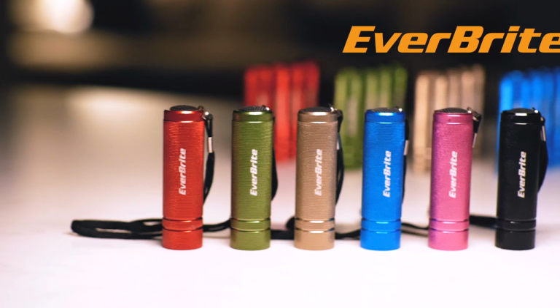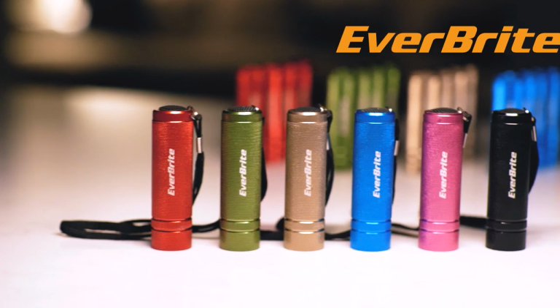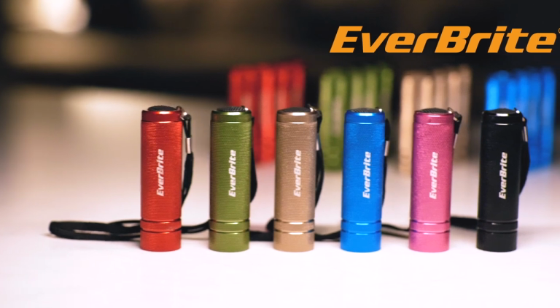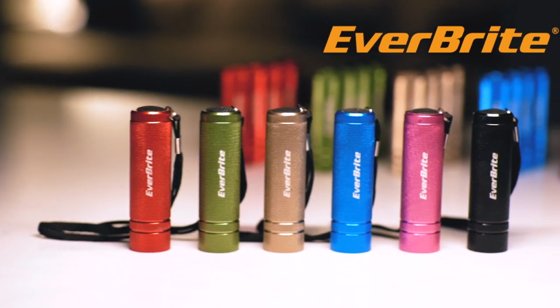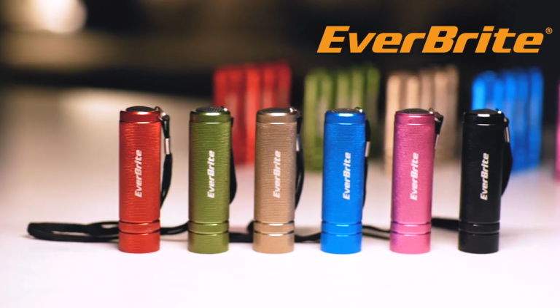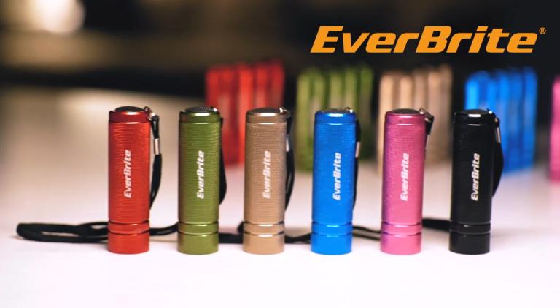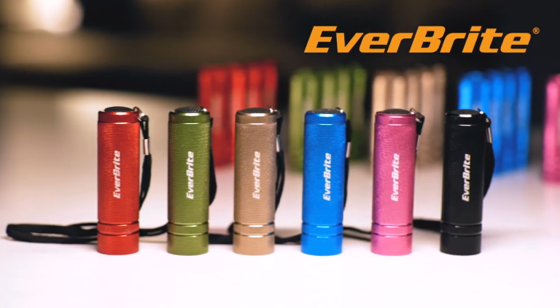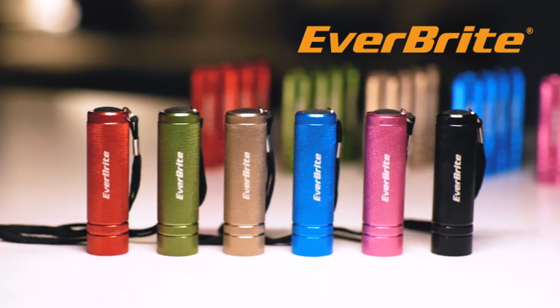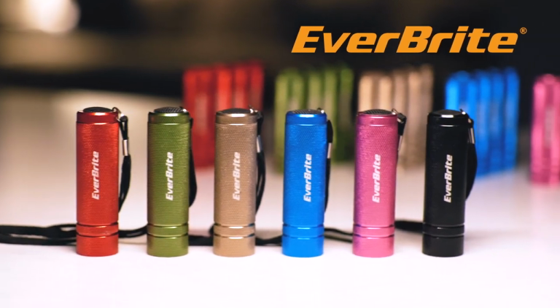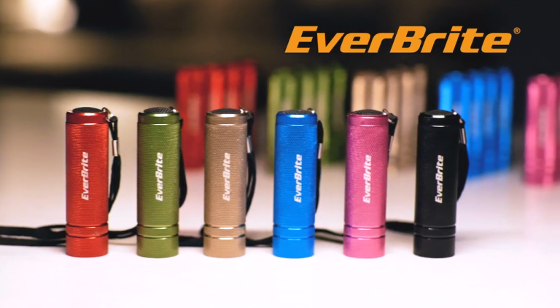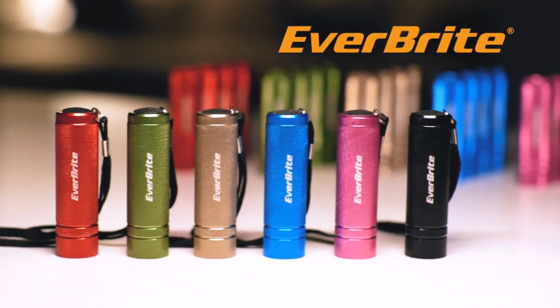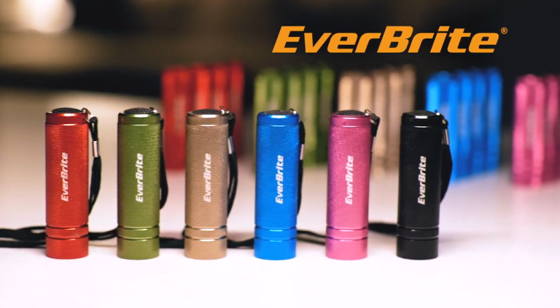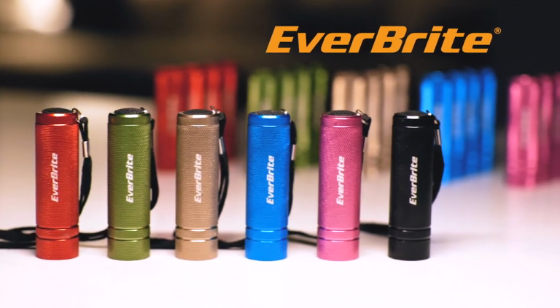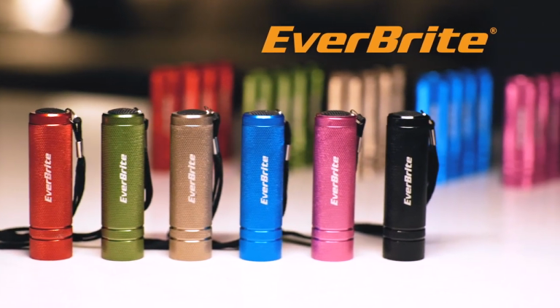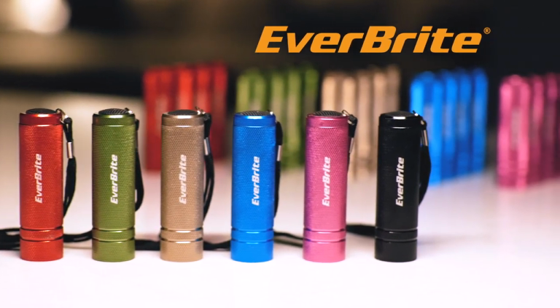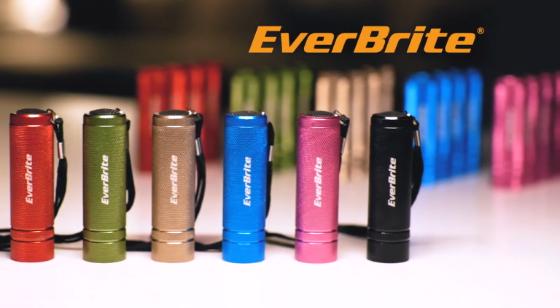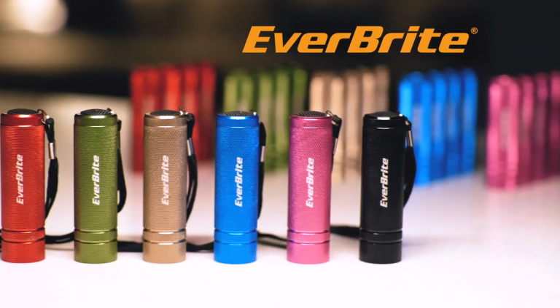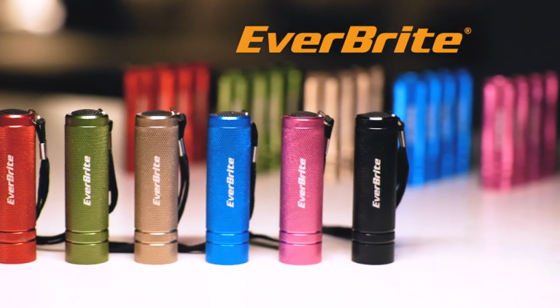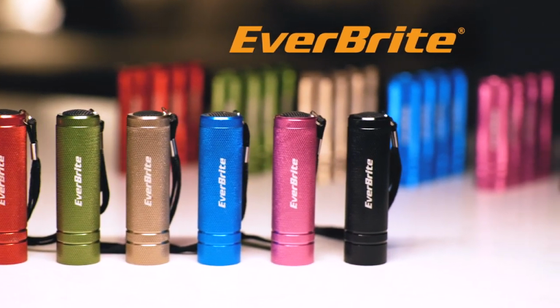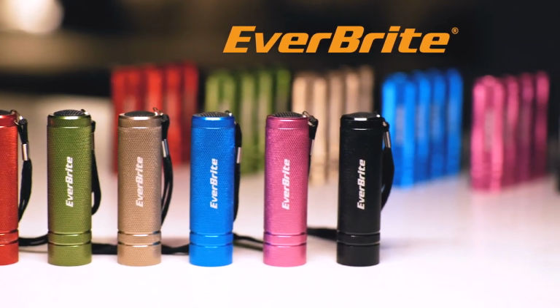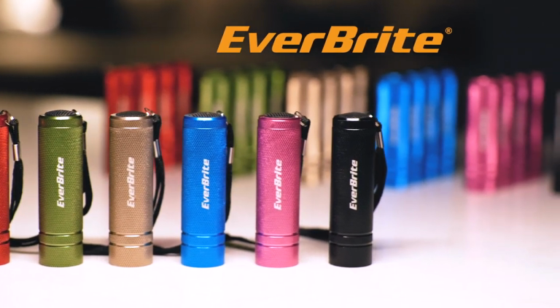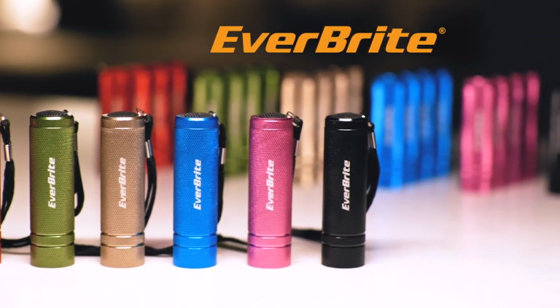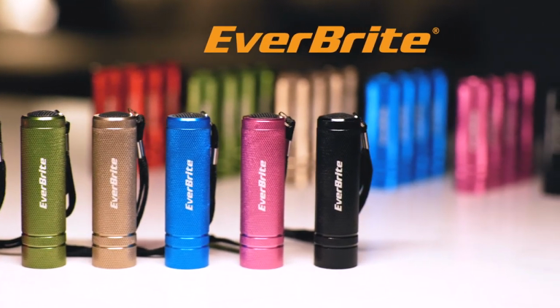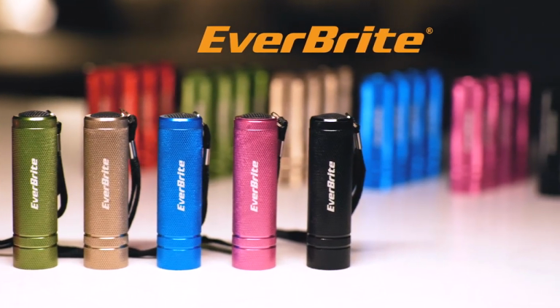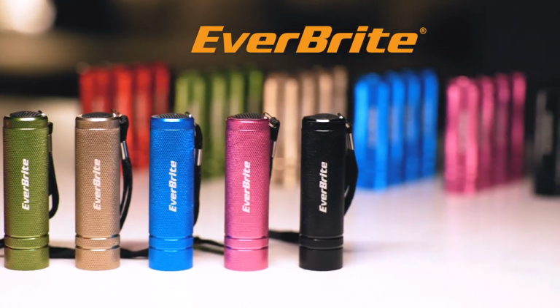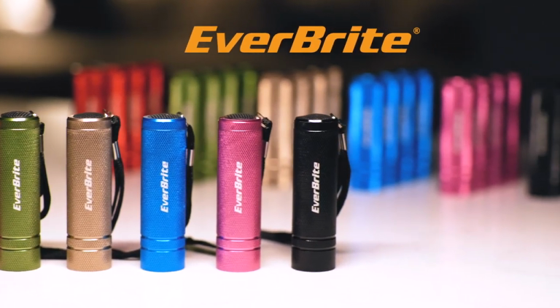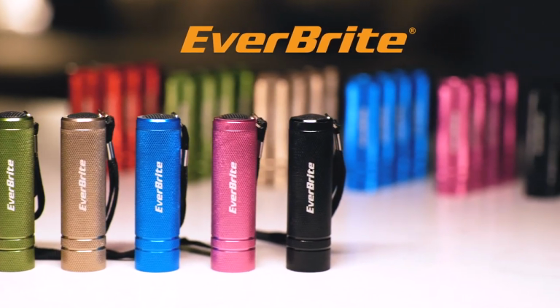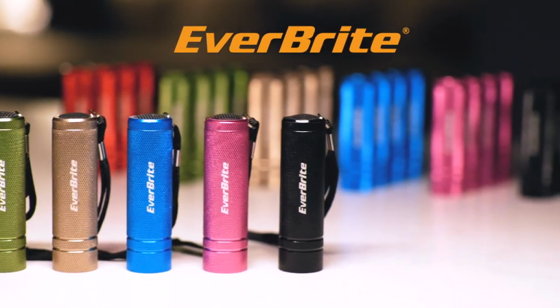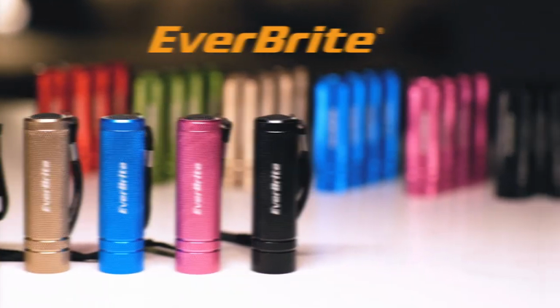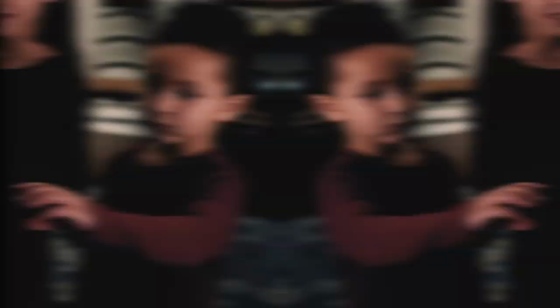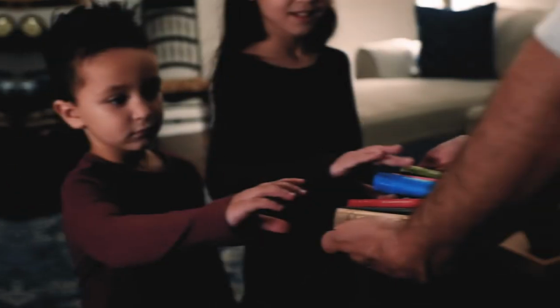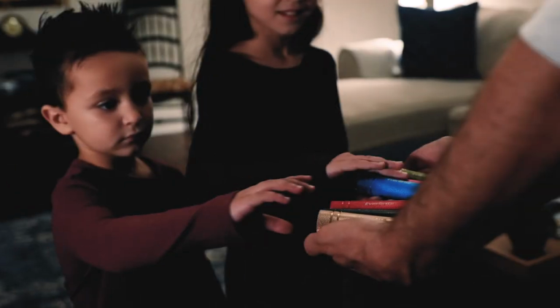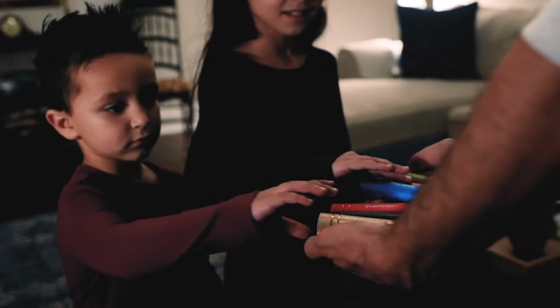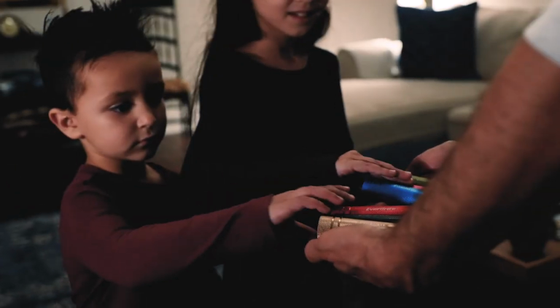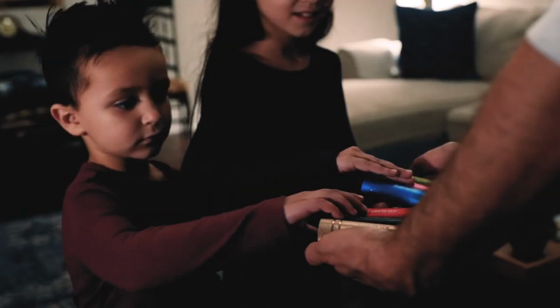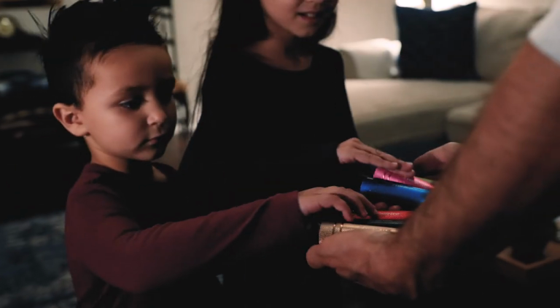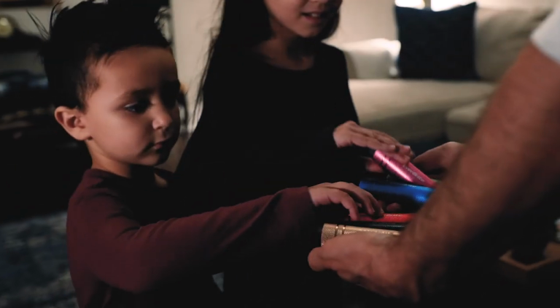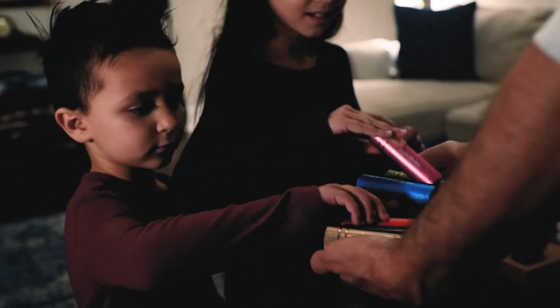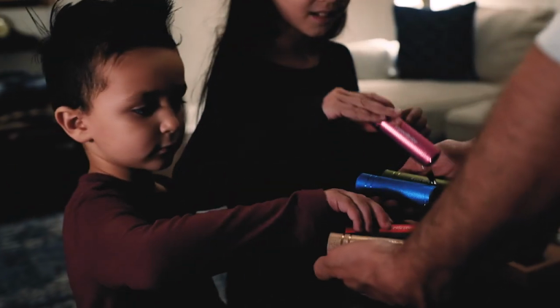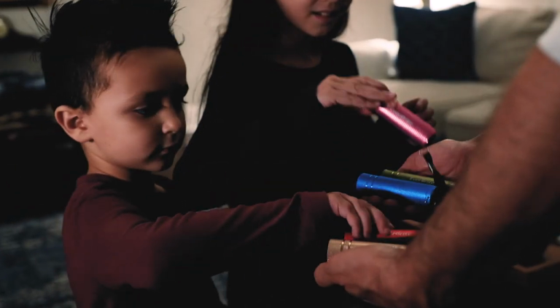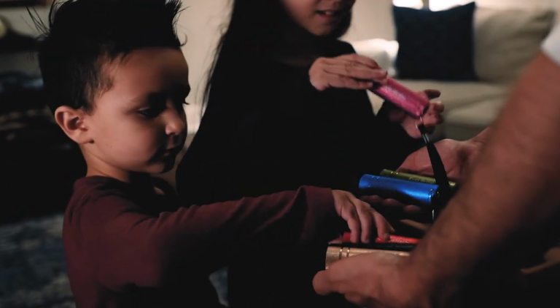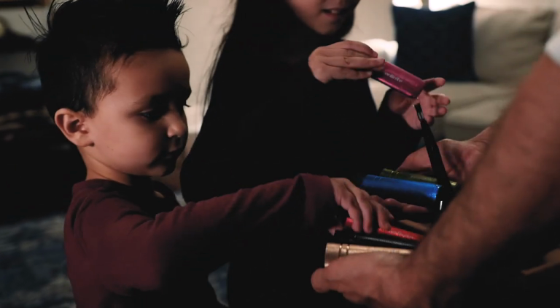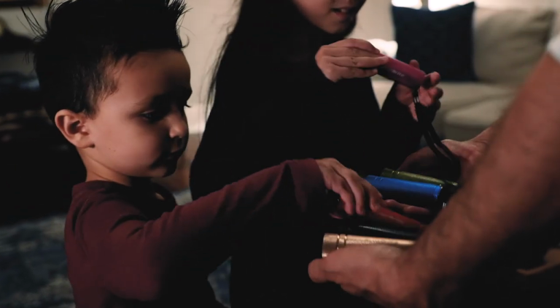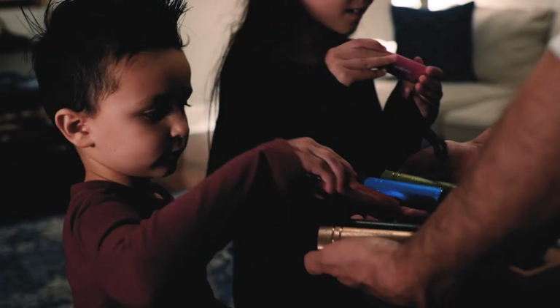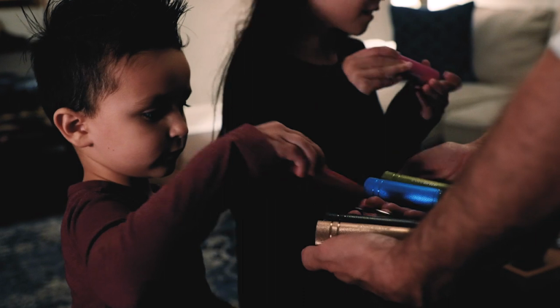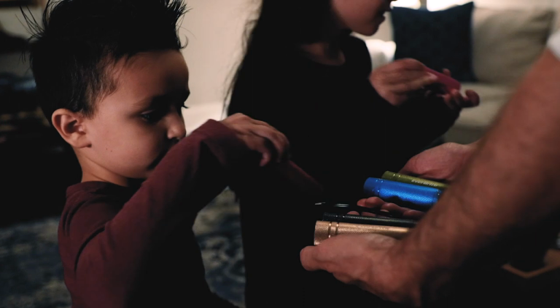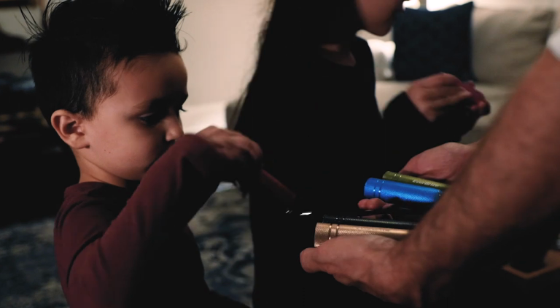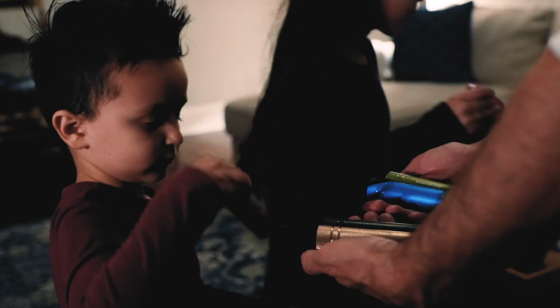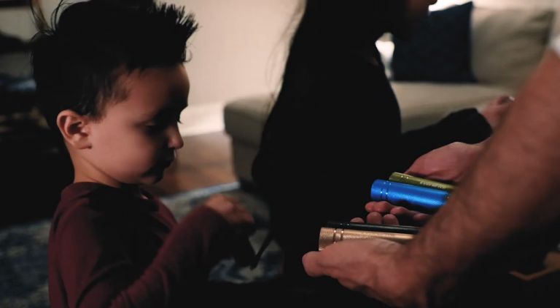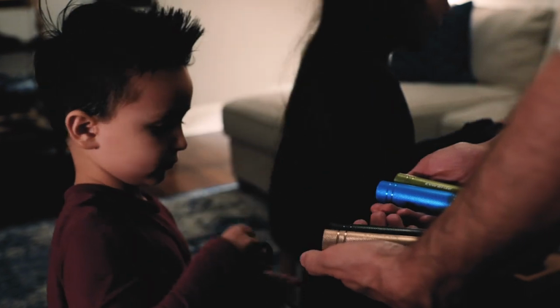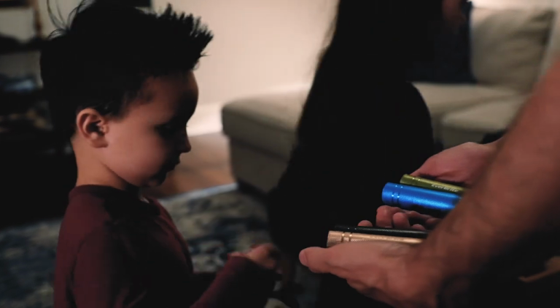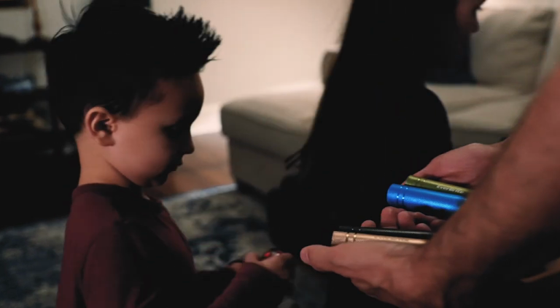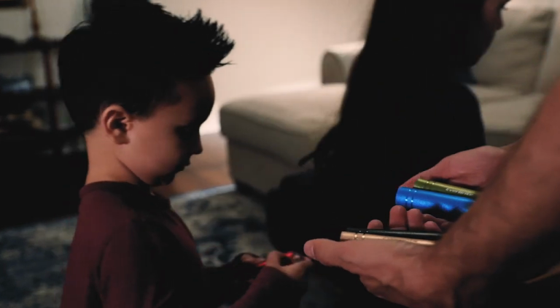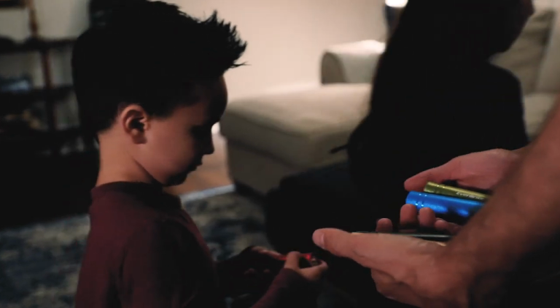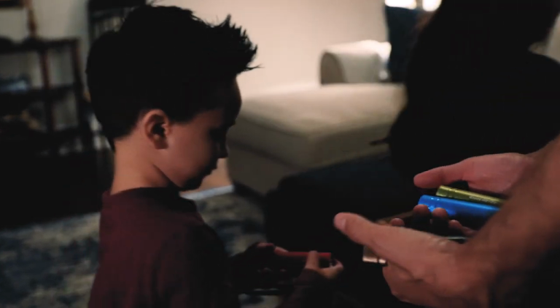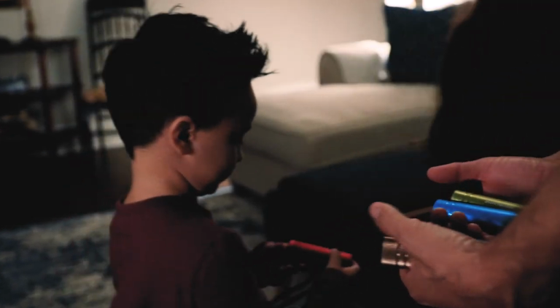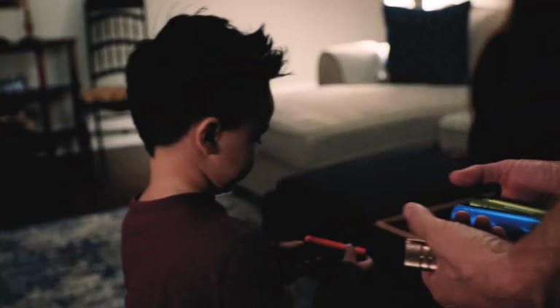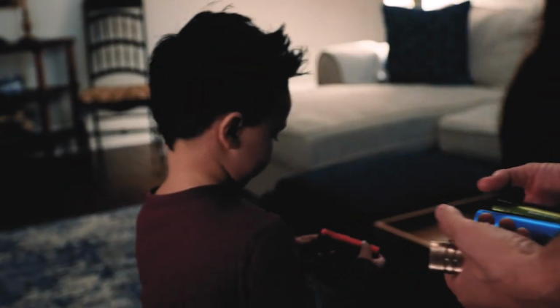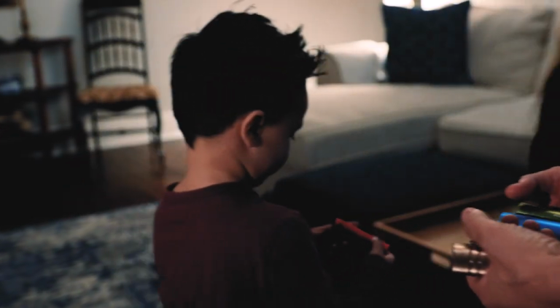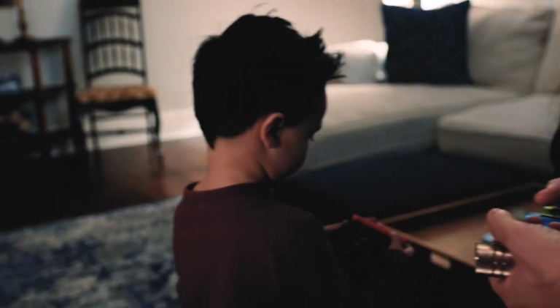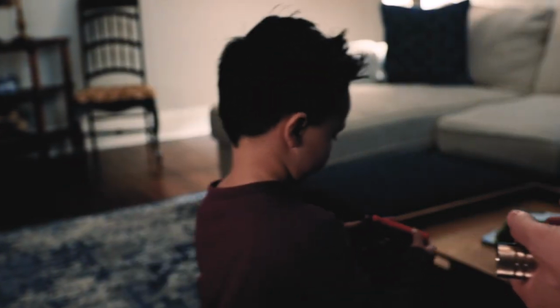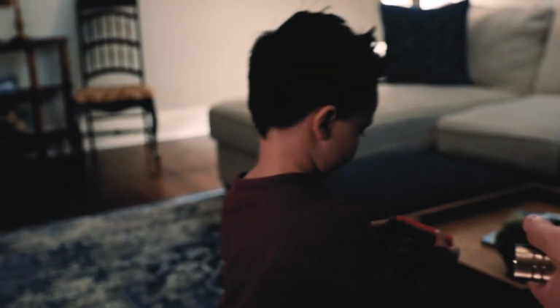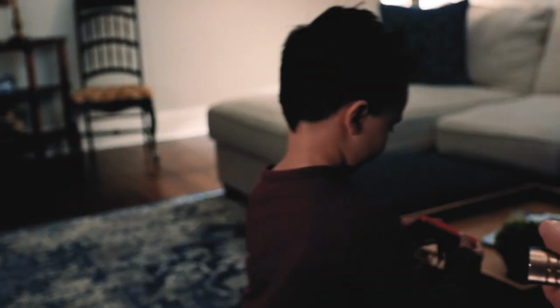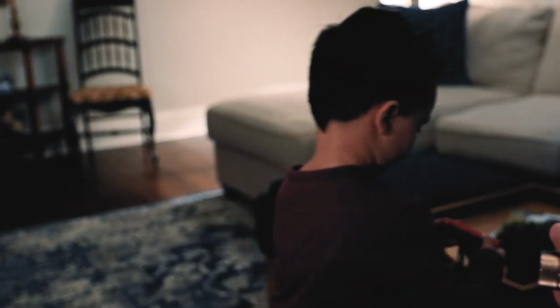Introducing the Everbright 30-Pak Mini Flashlight Set. Perfect for gifts, party favors, emergencies, and other everyday uses.